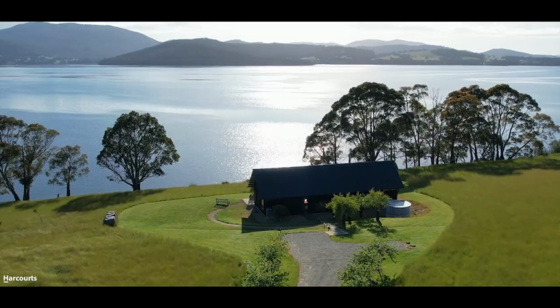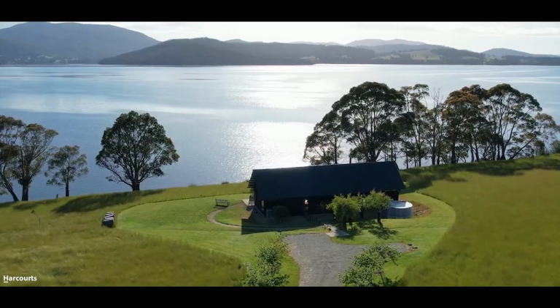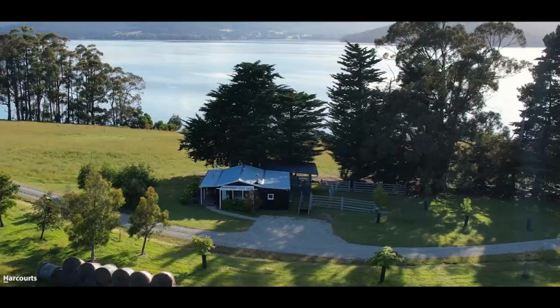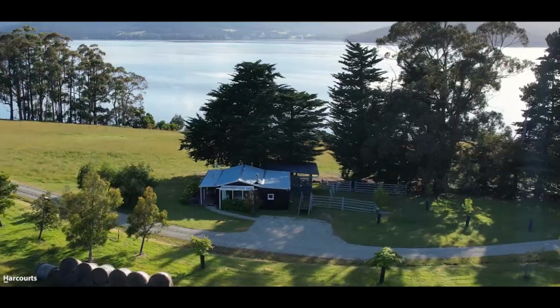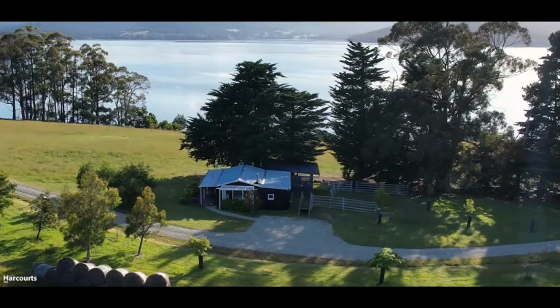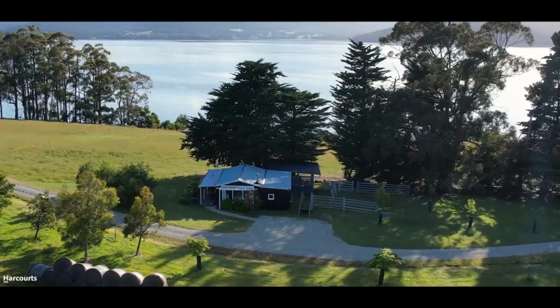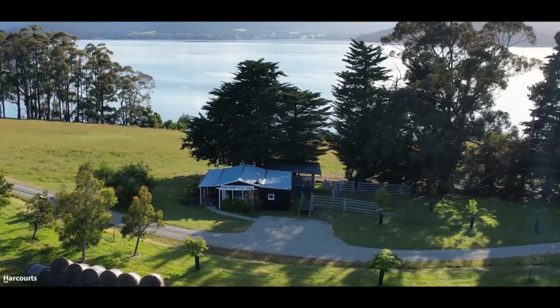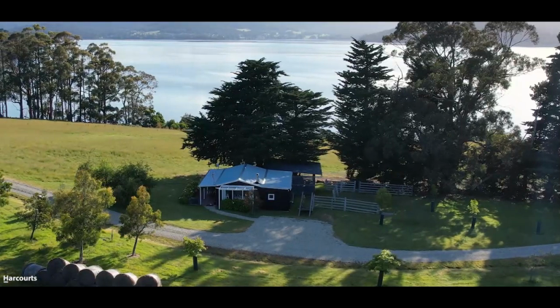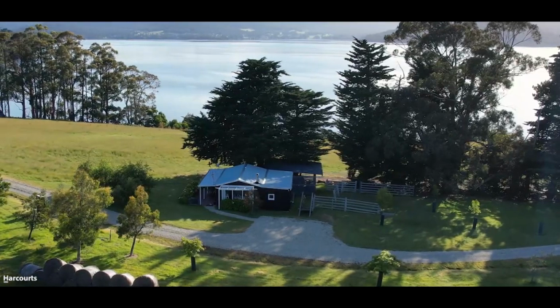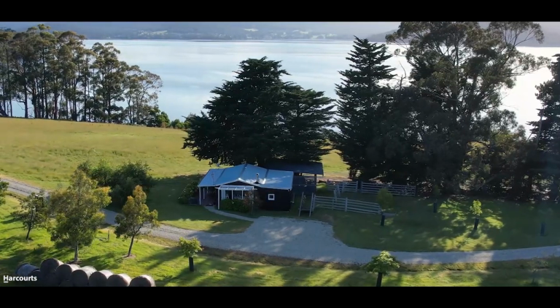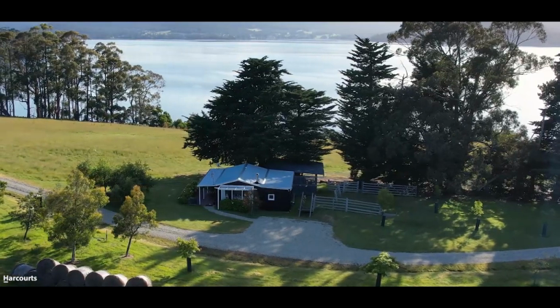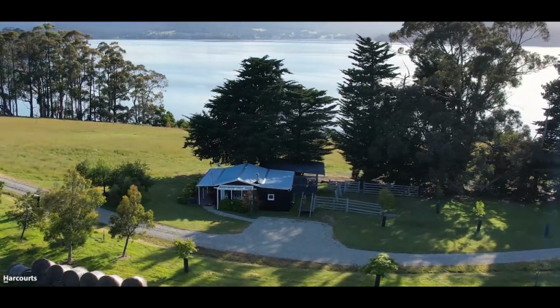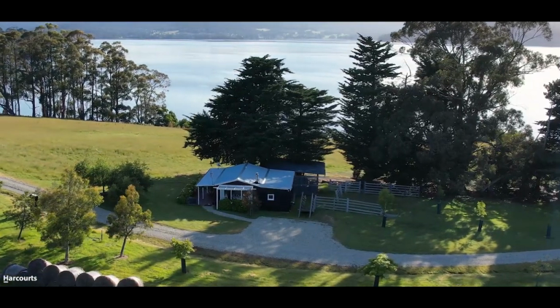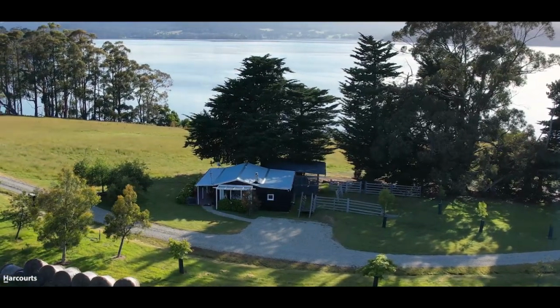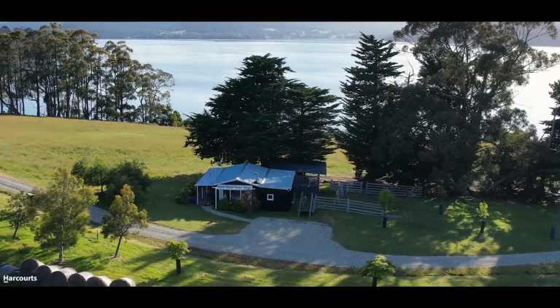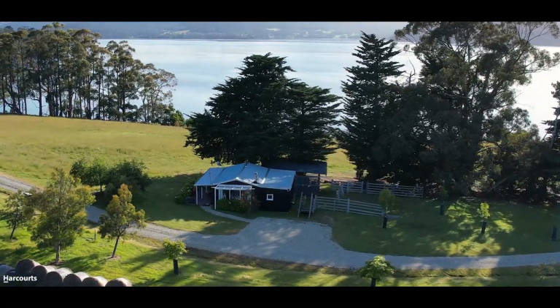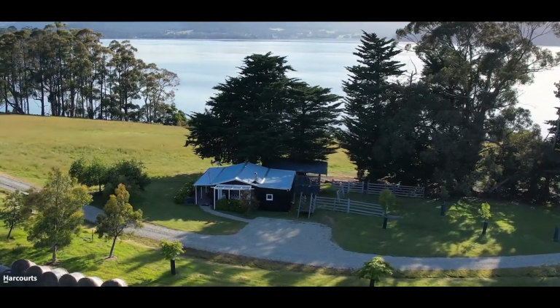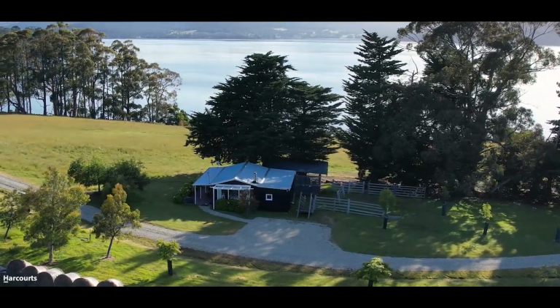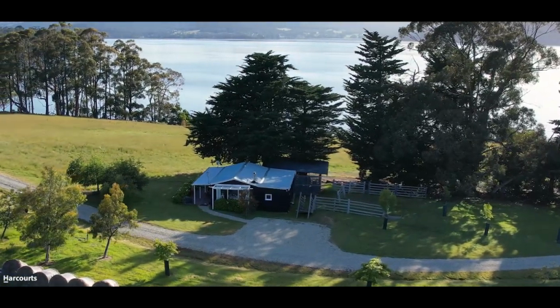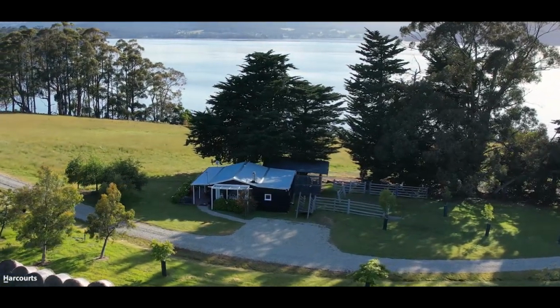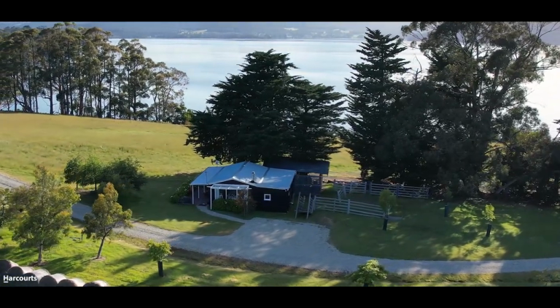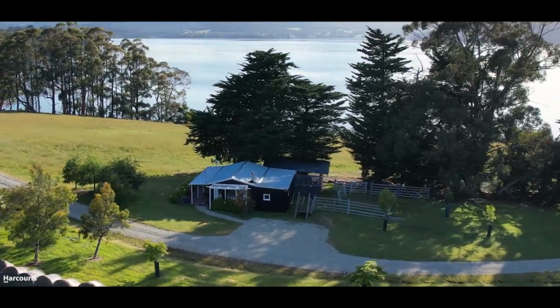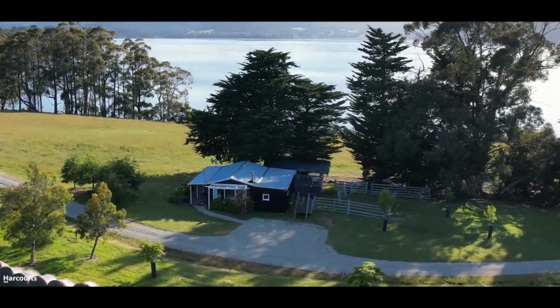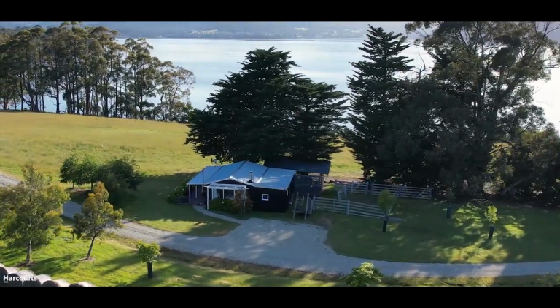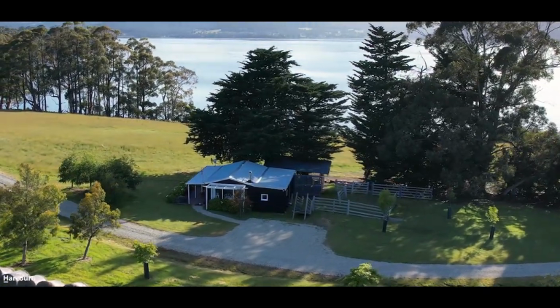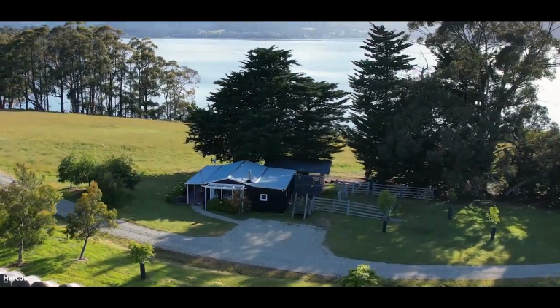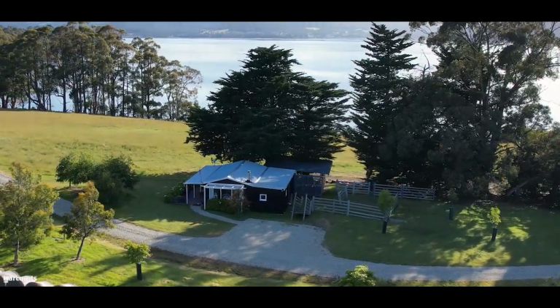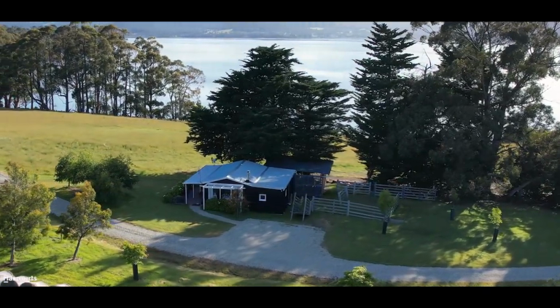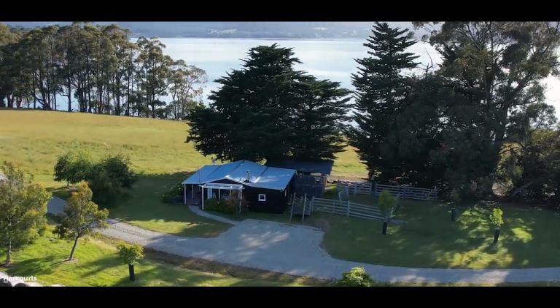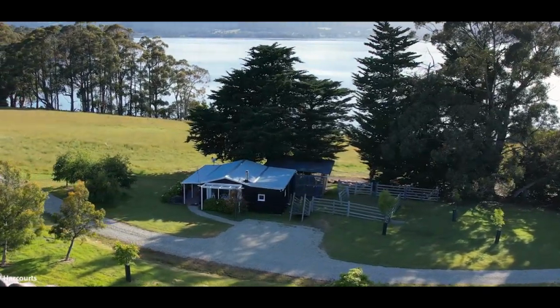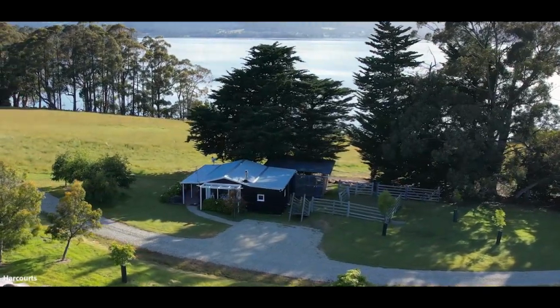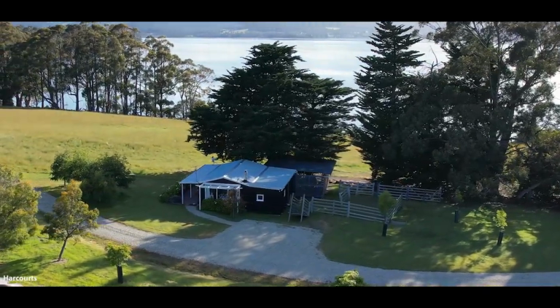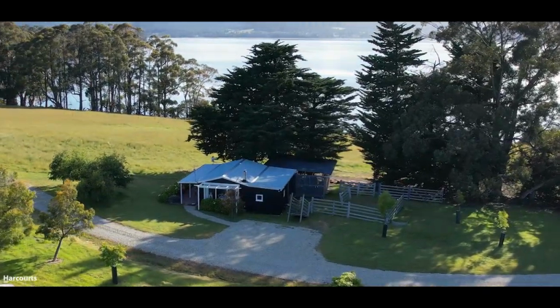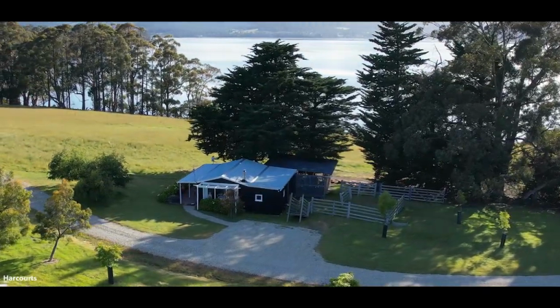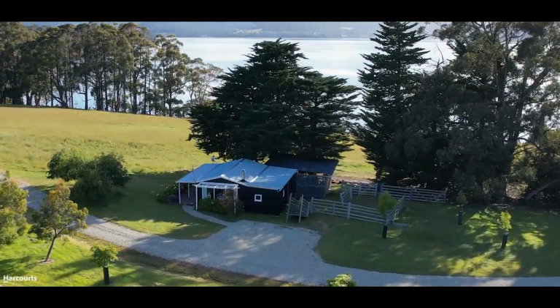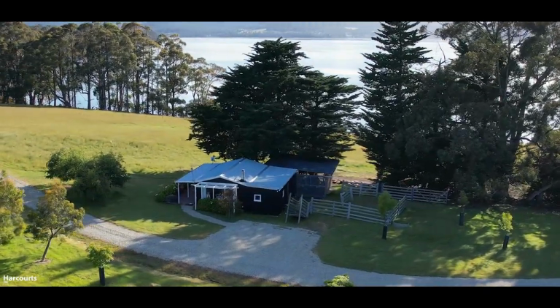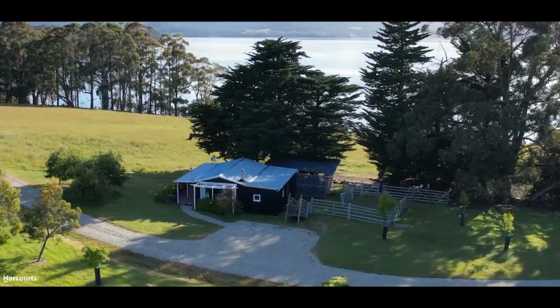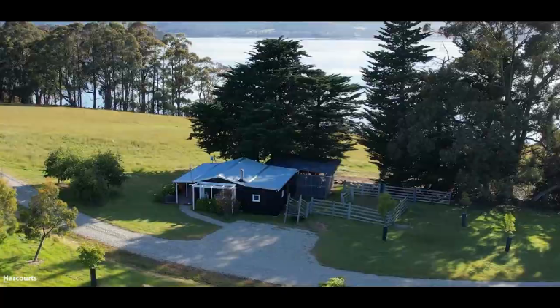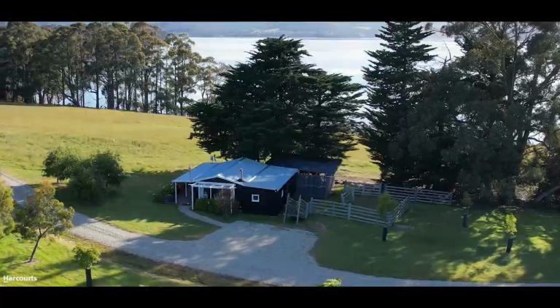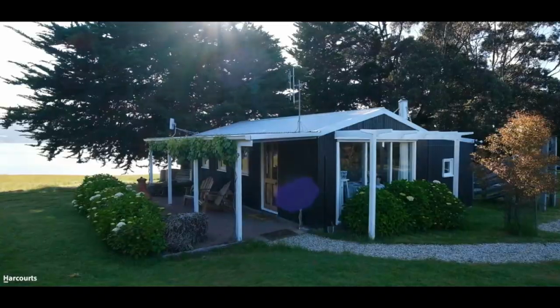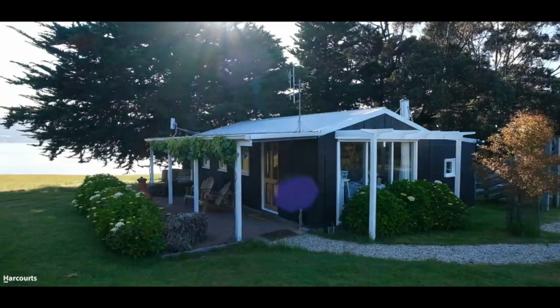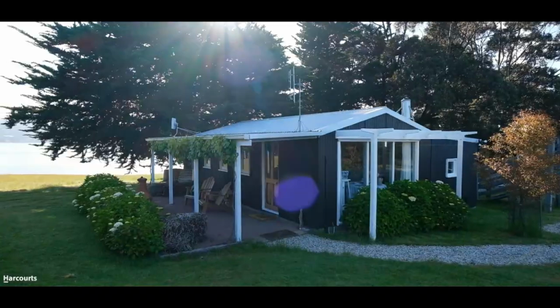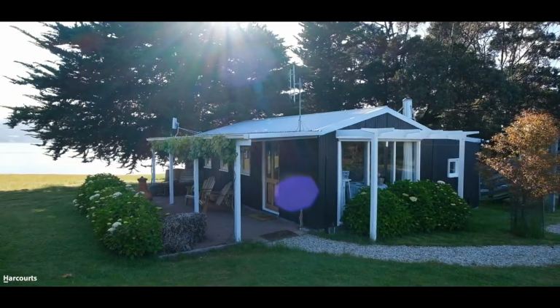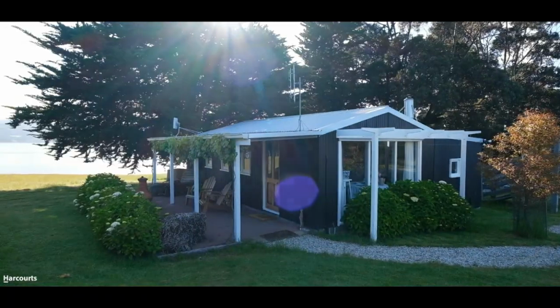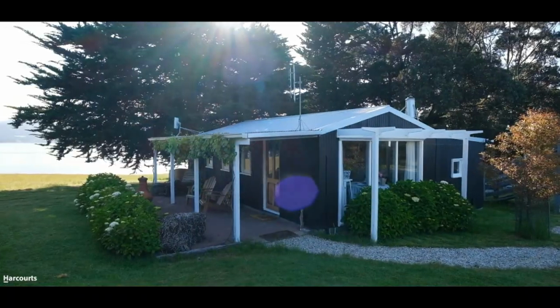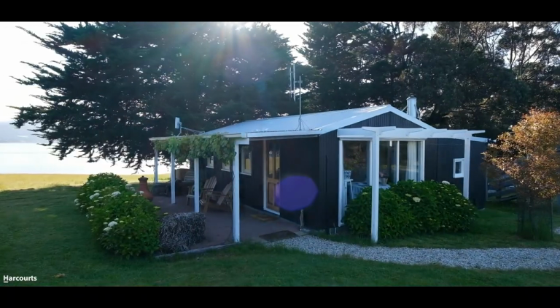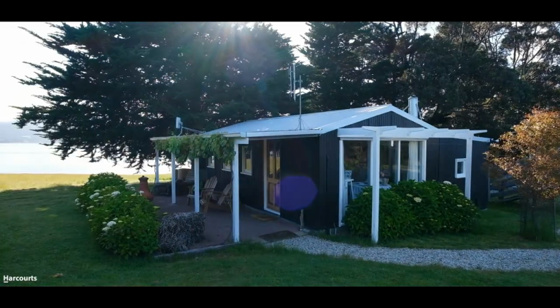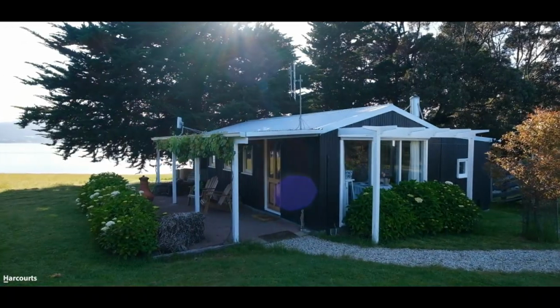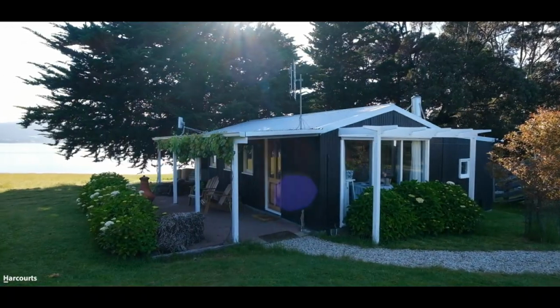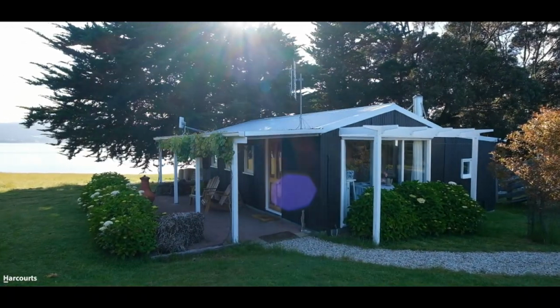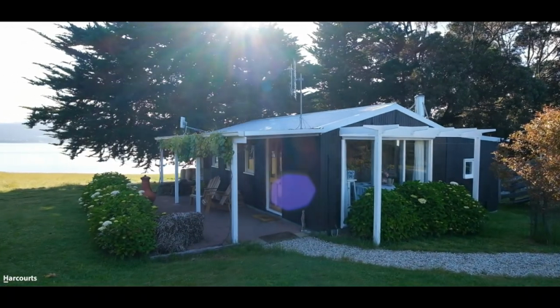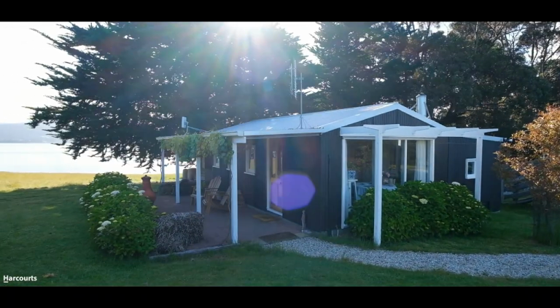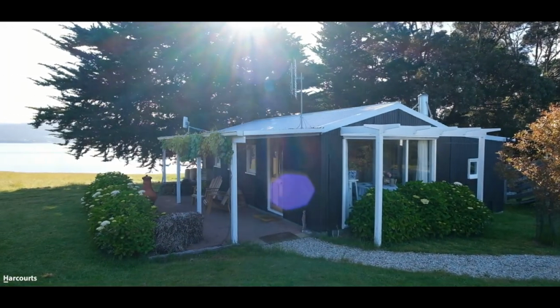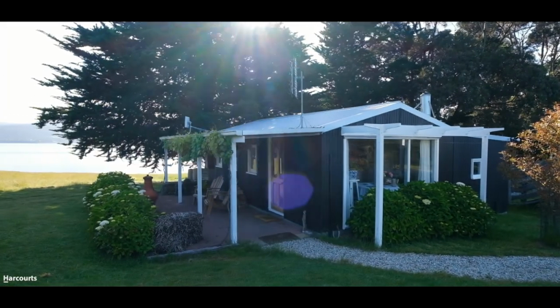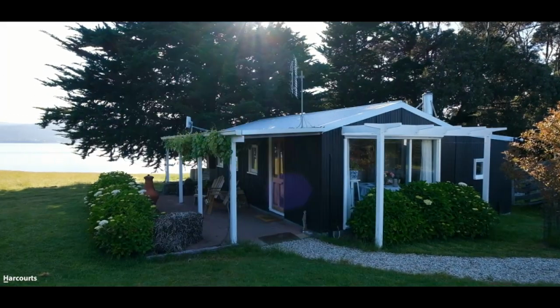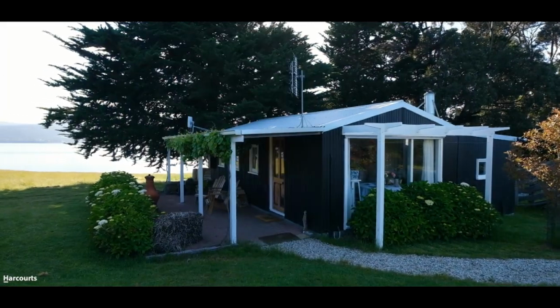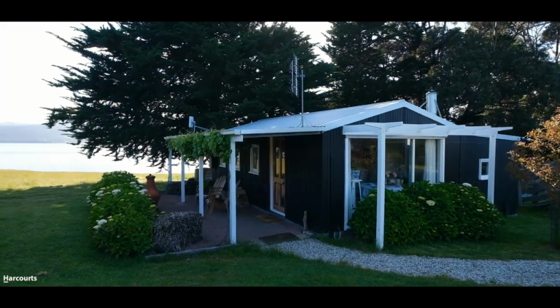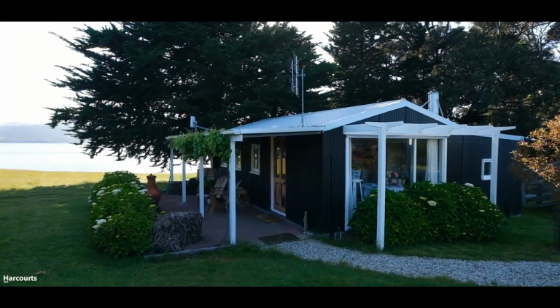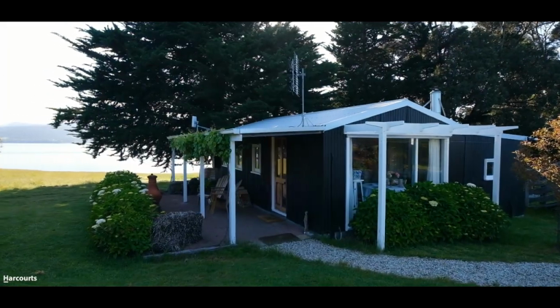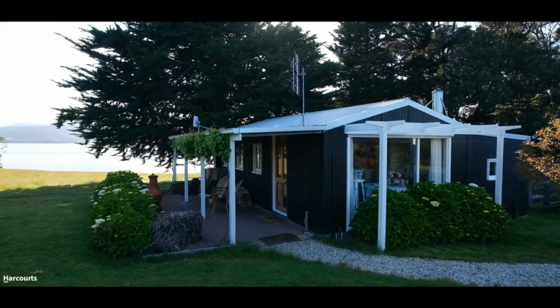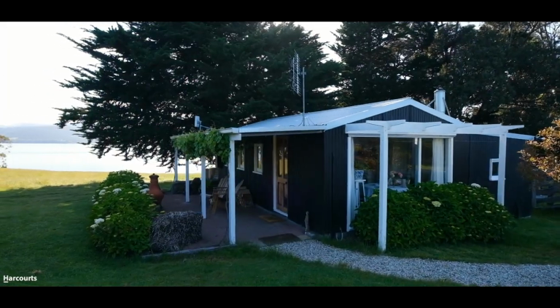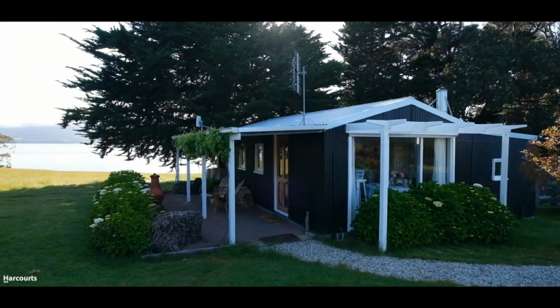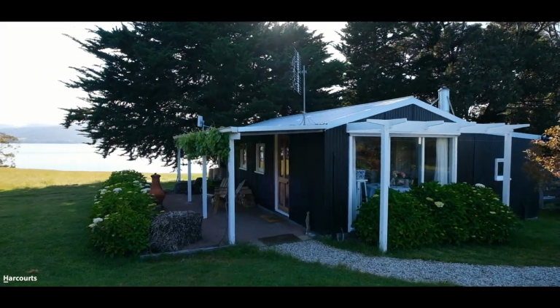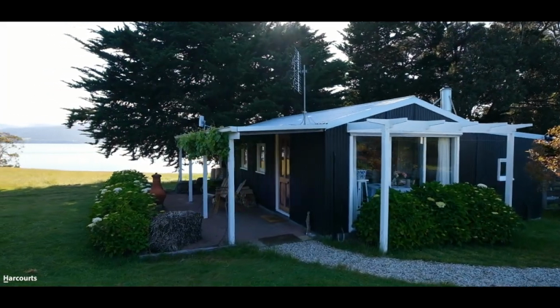The cottage is a small original building that has been let as an Airbnb in recent years and would make a great caretaker's cottage for the property.